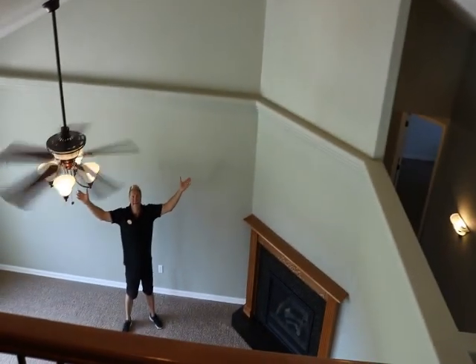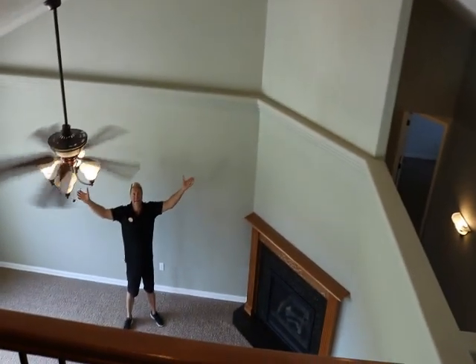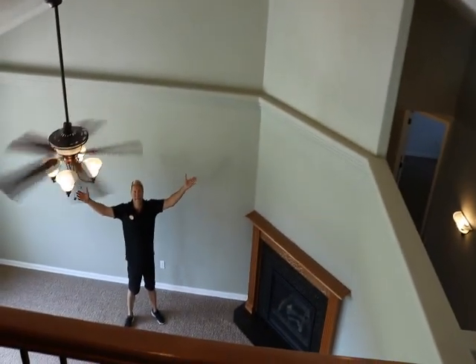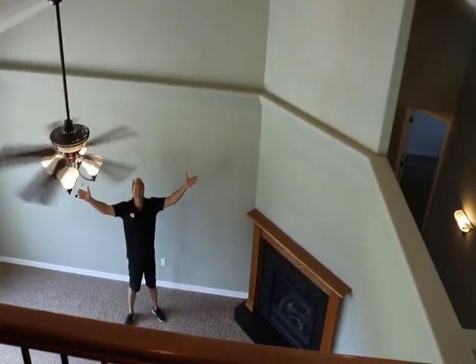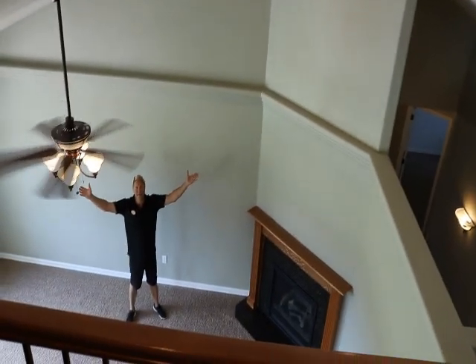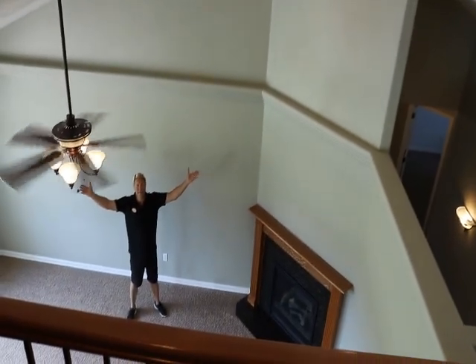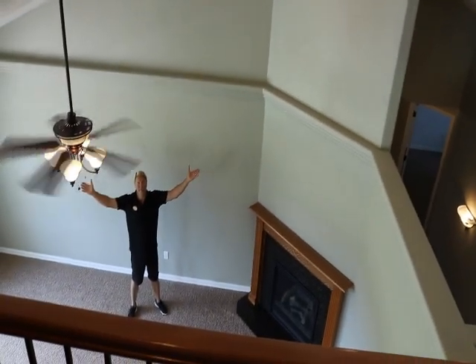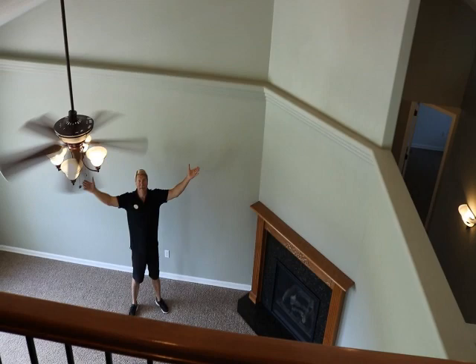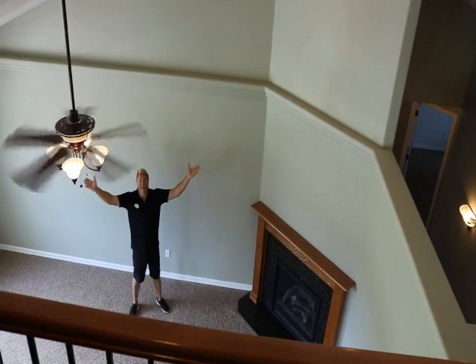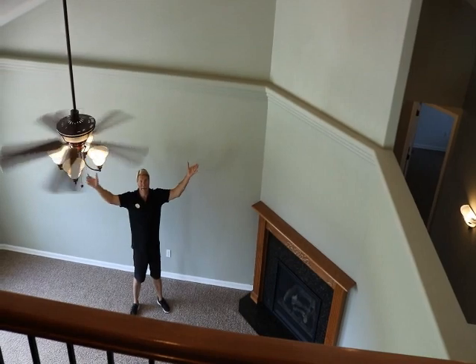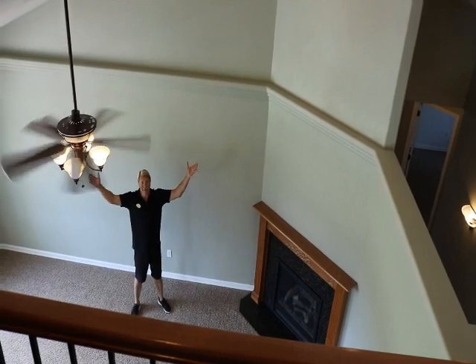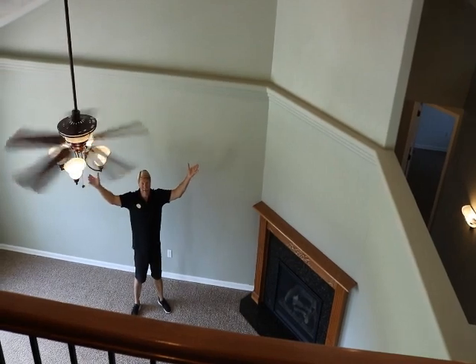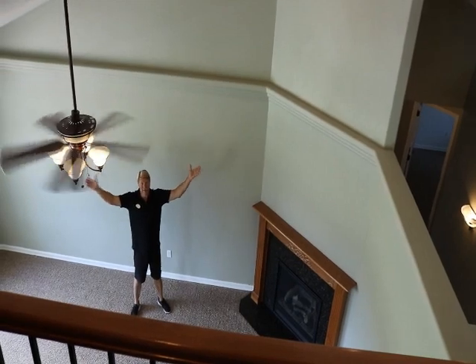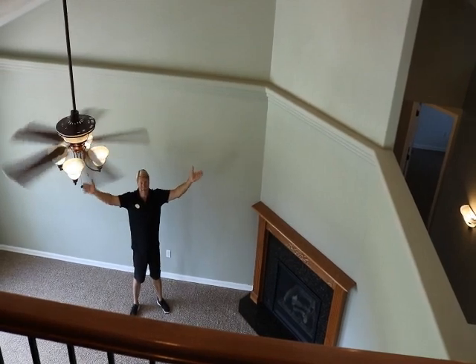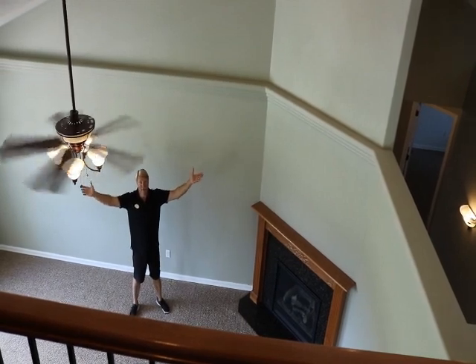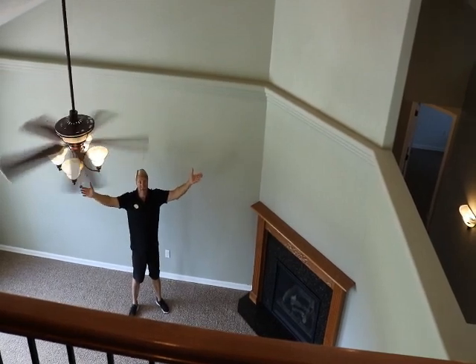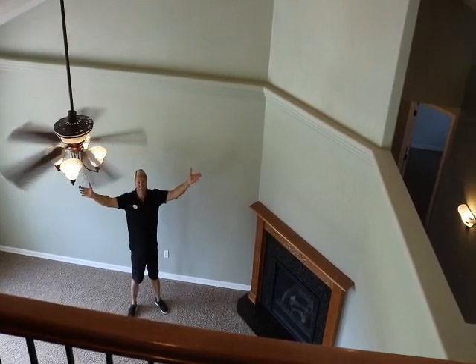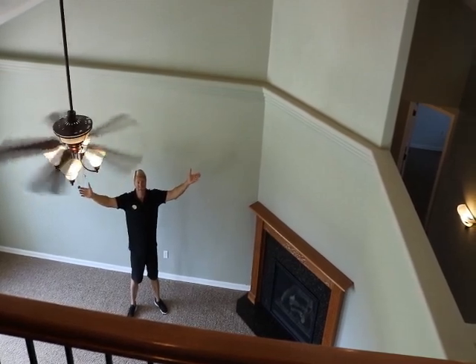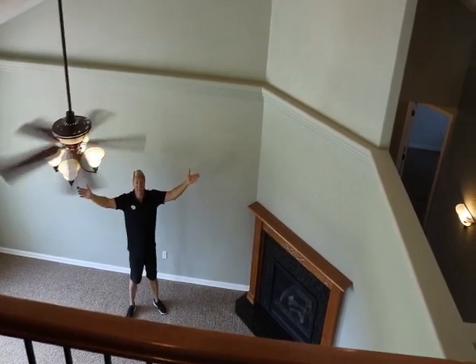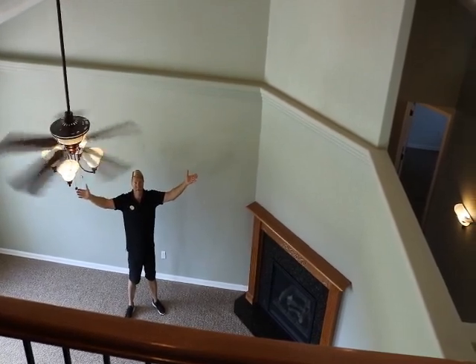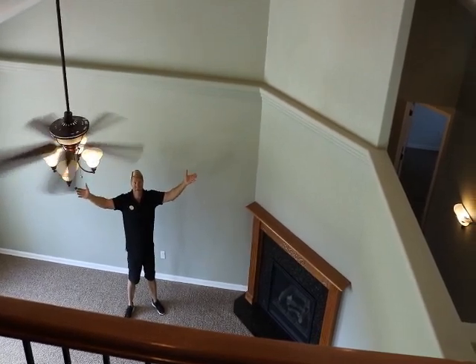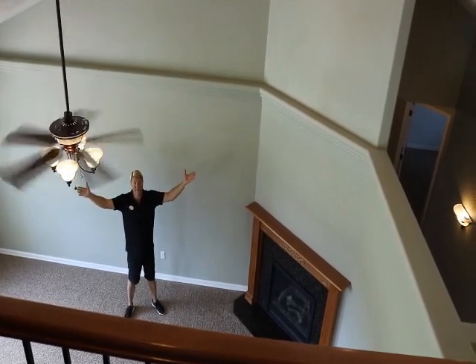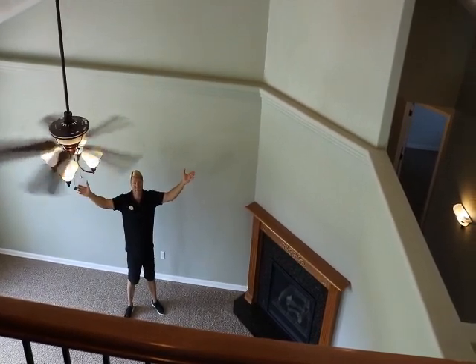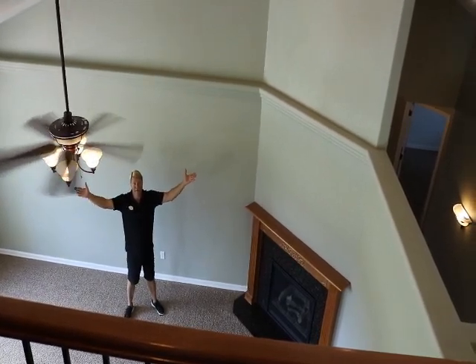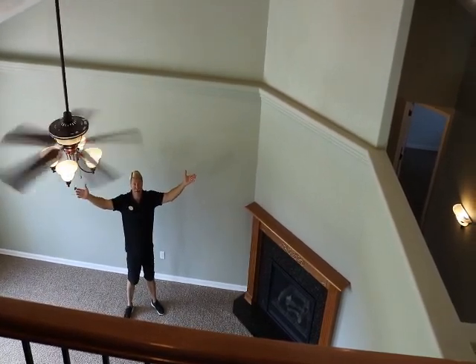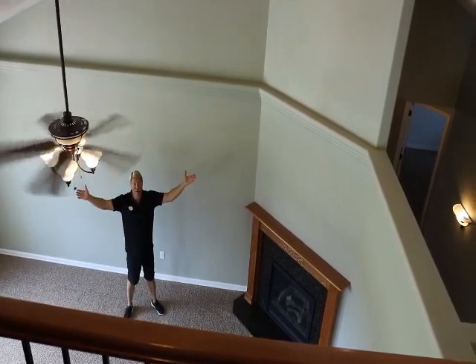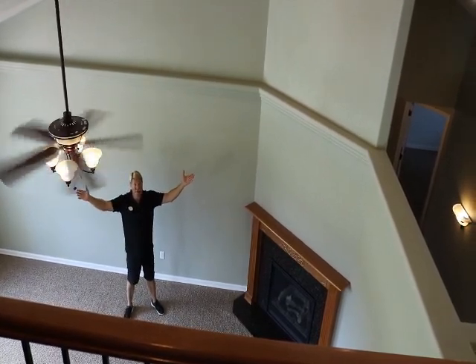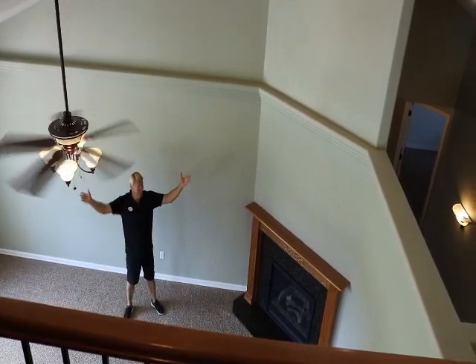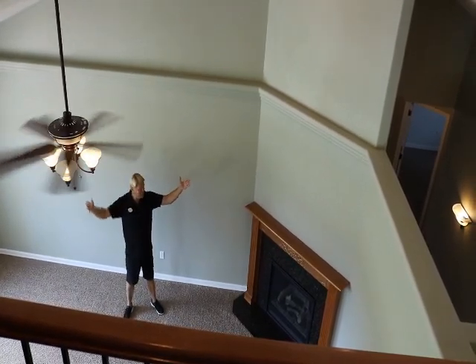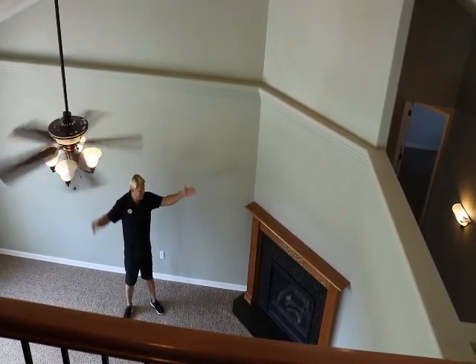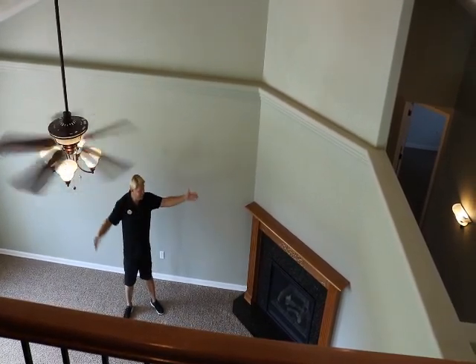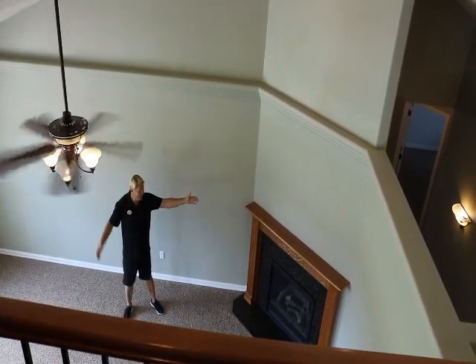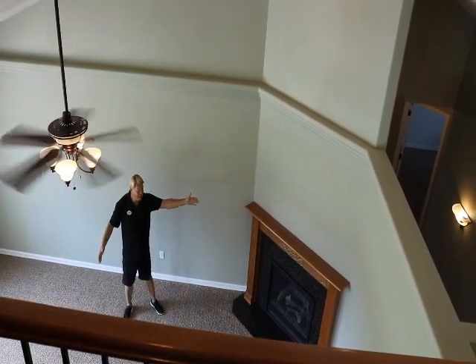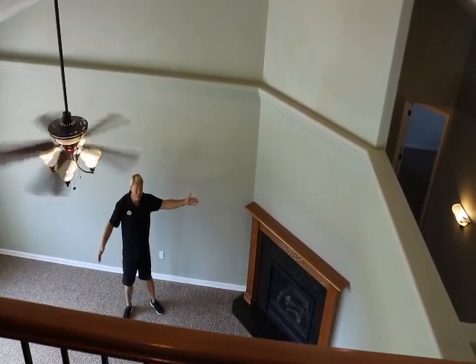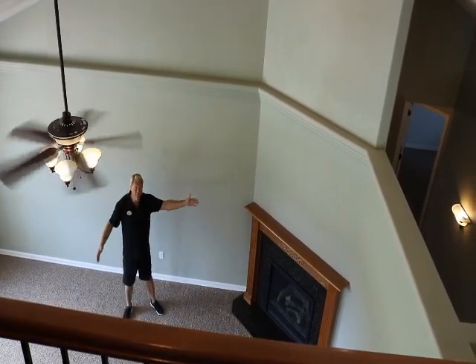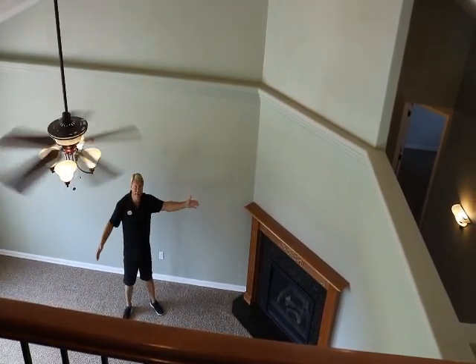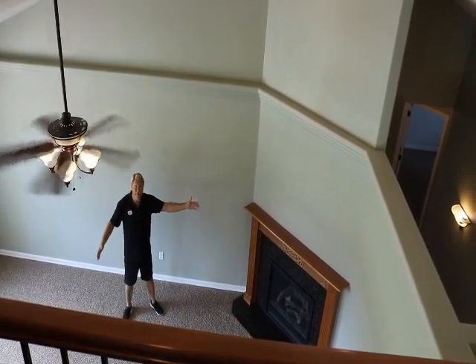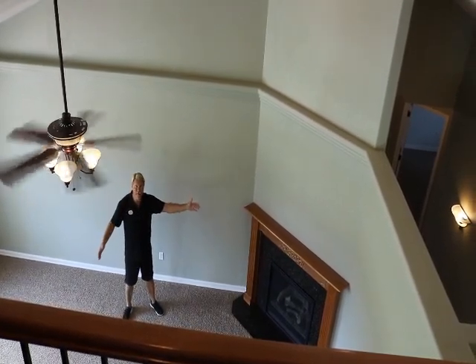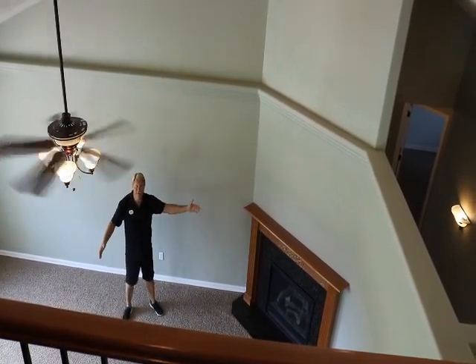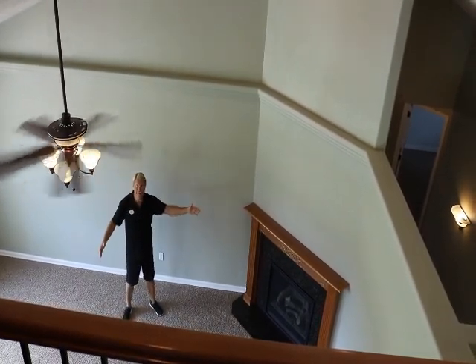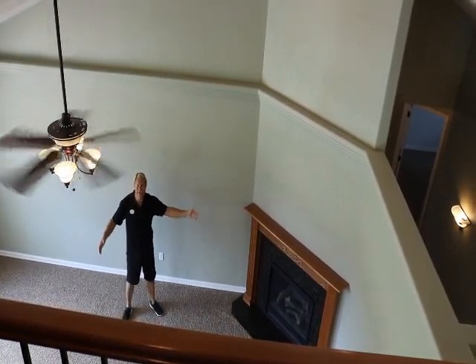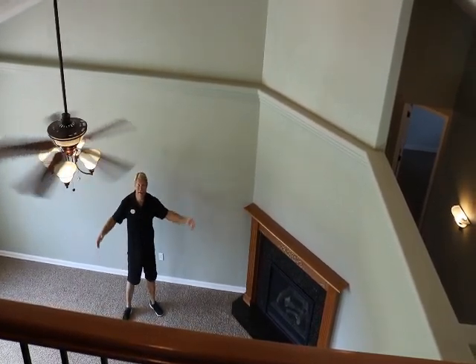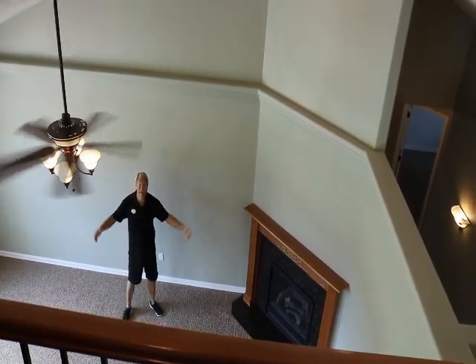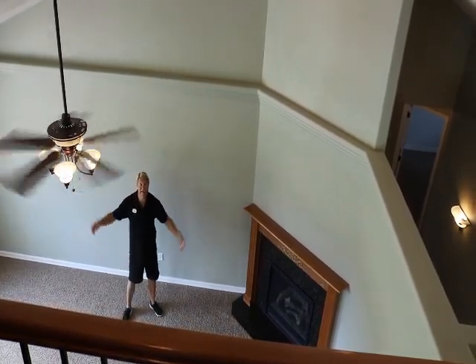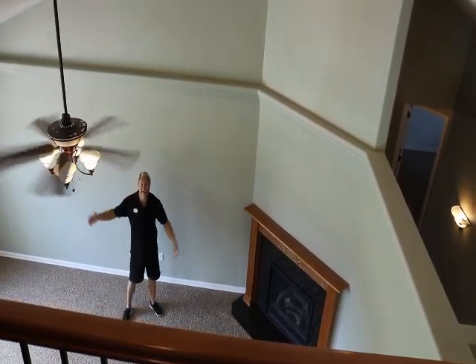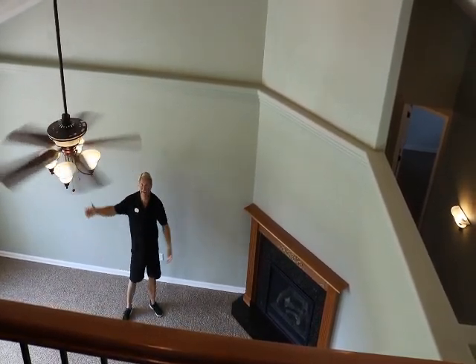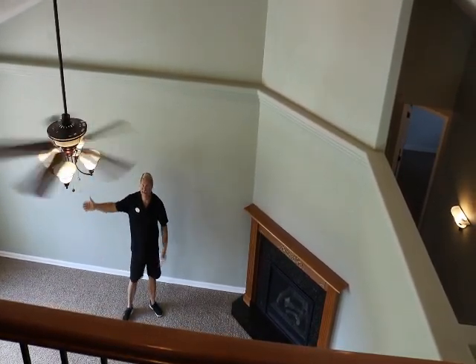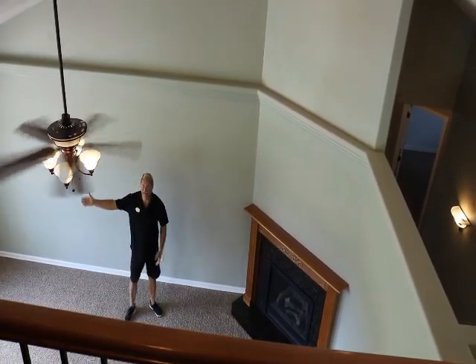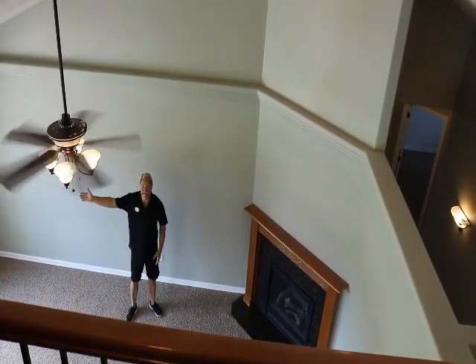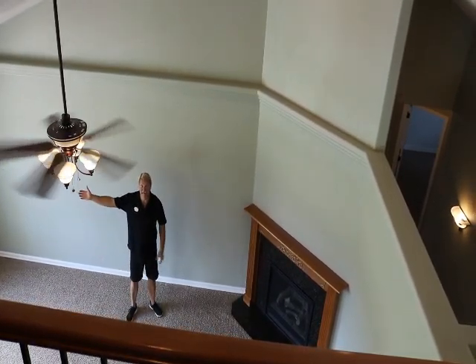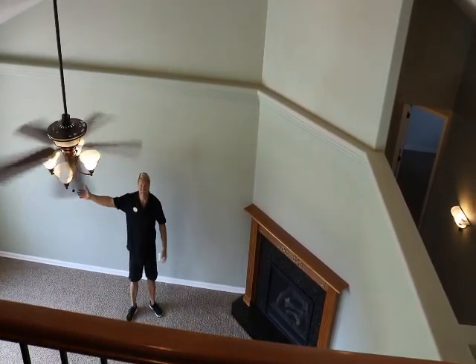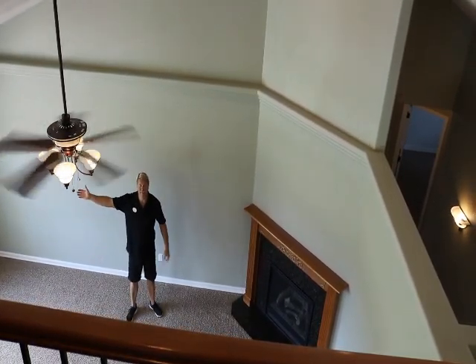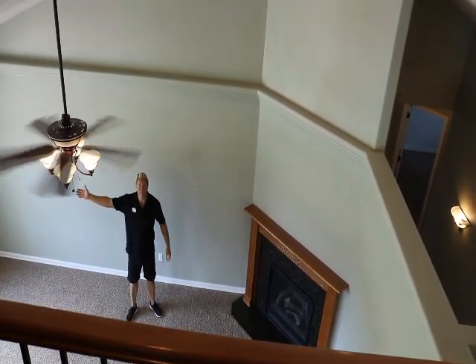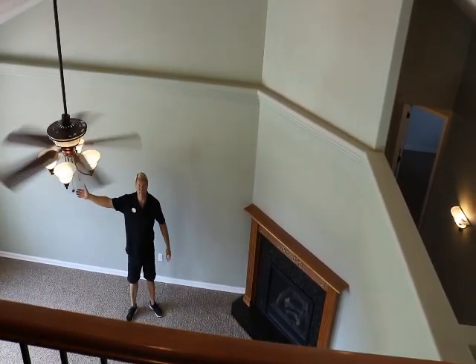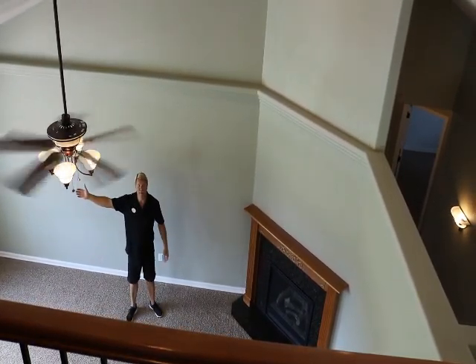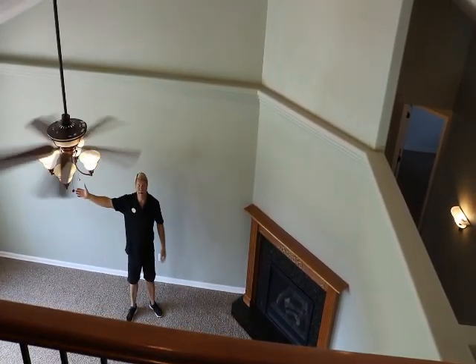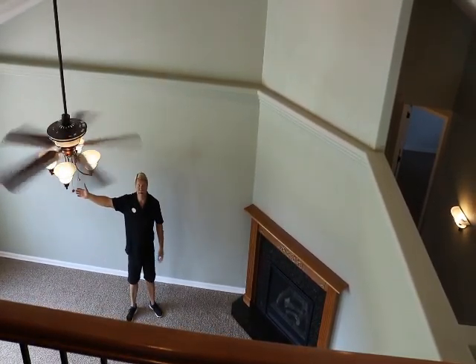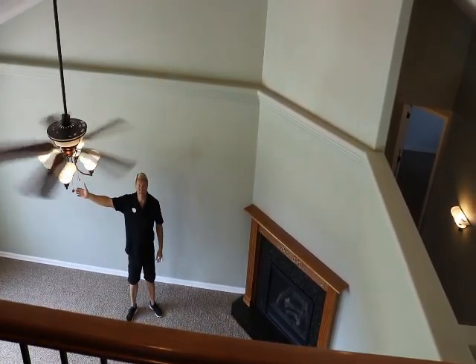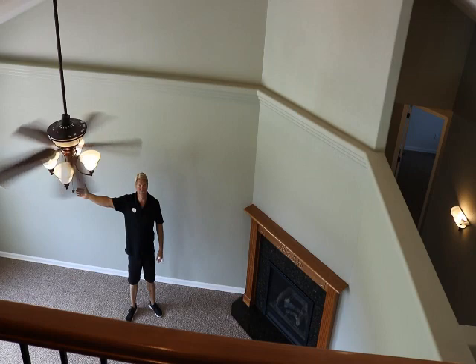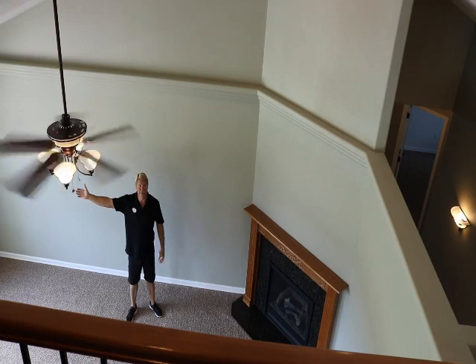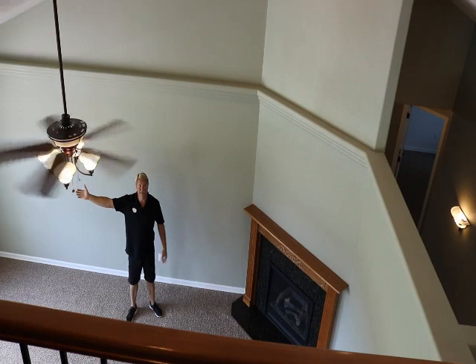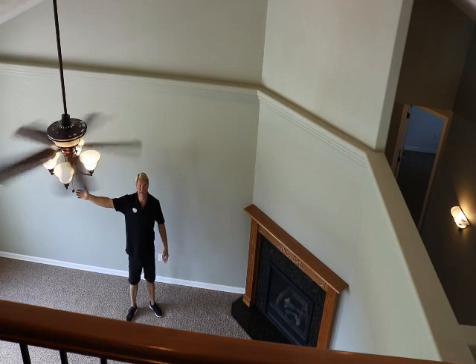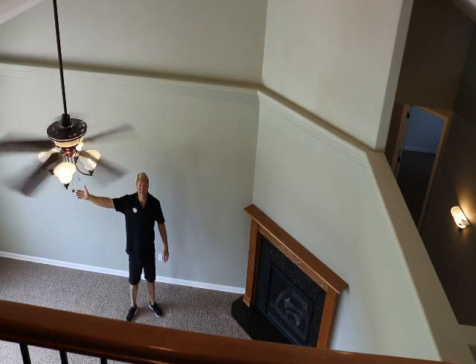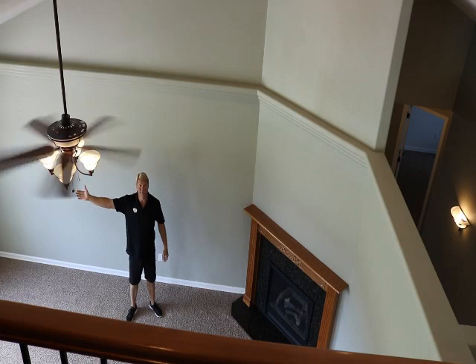This living room is beautiful. It's large, it has a gas fireplace, and it has an amazing view out to the lake.